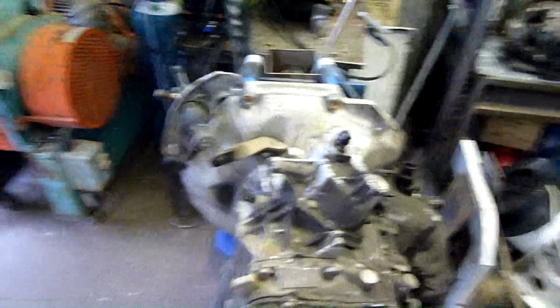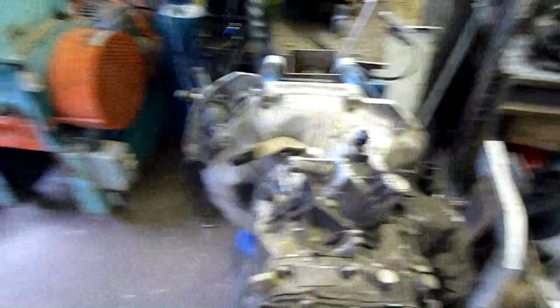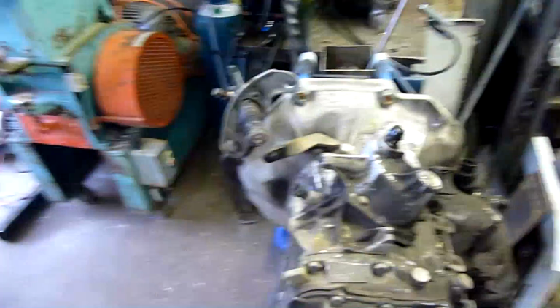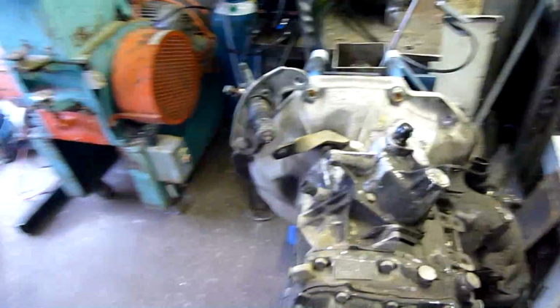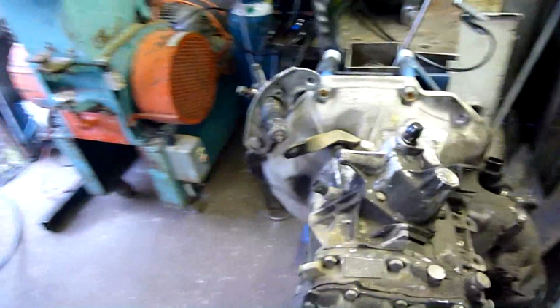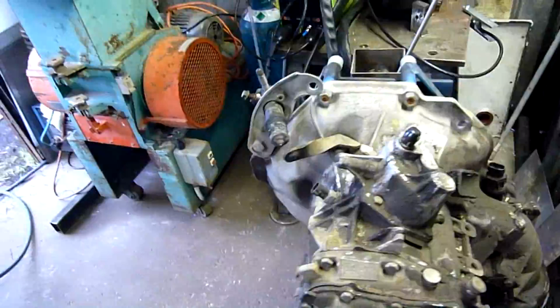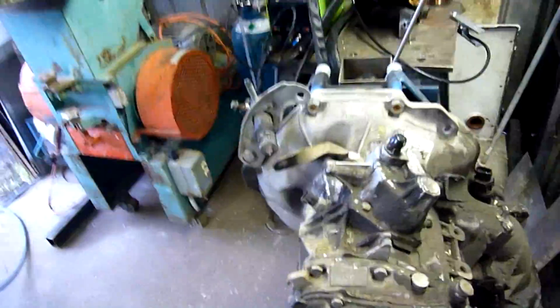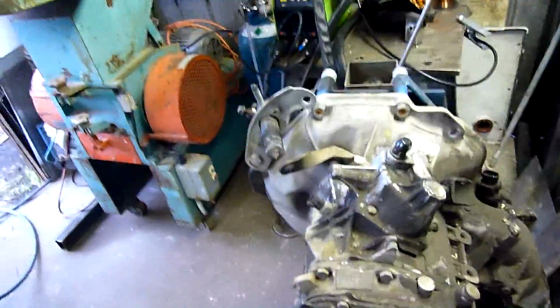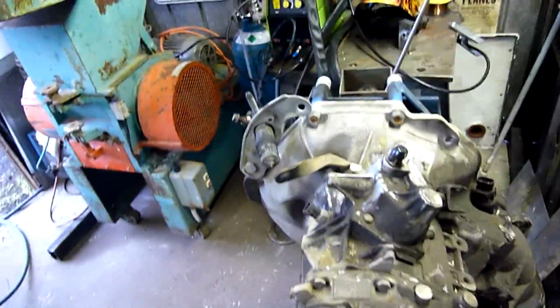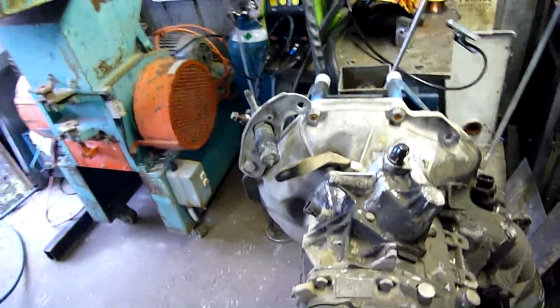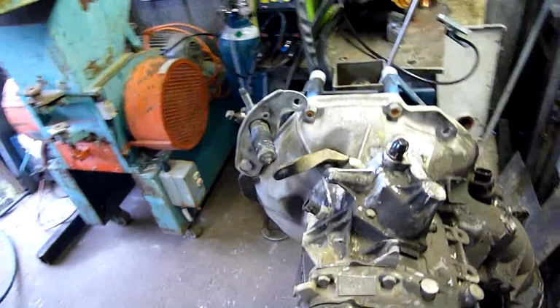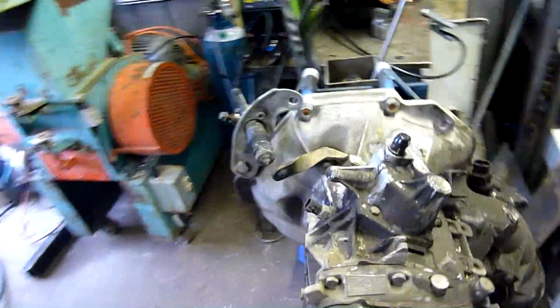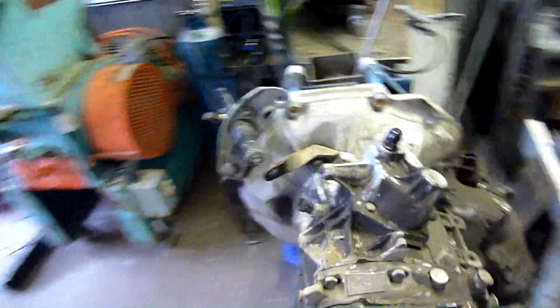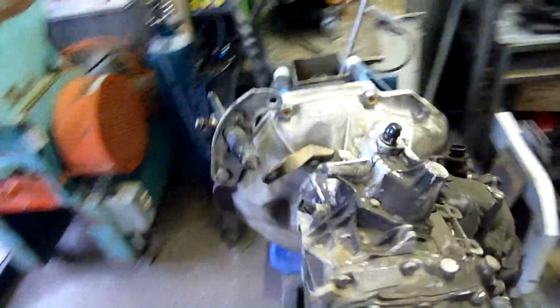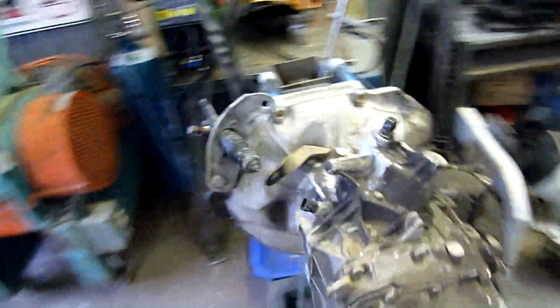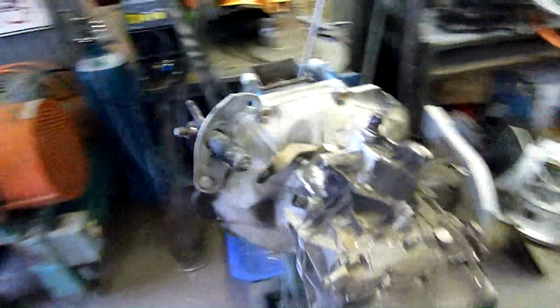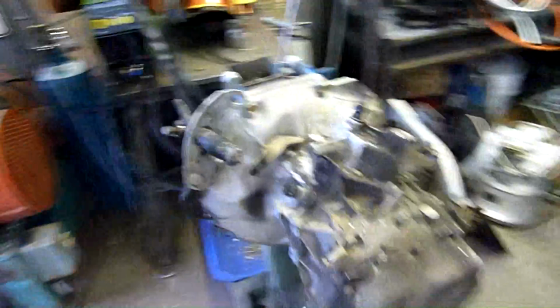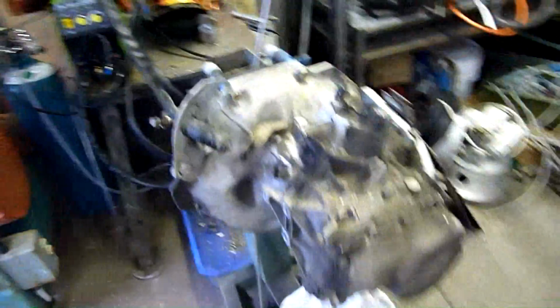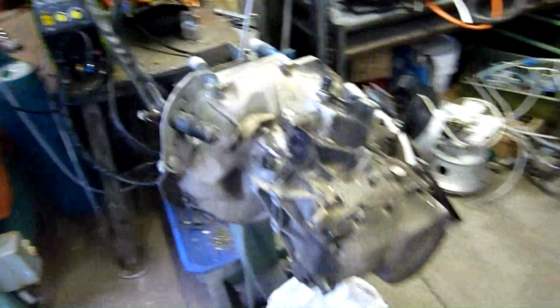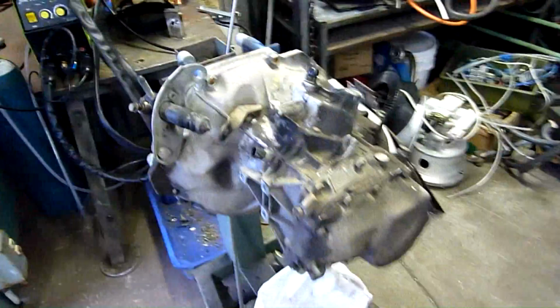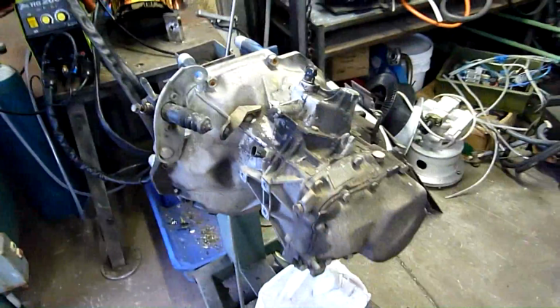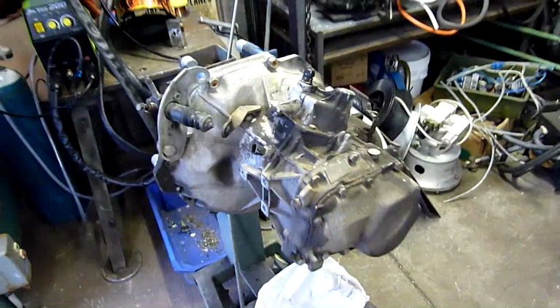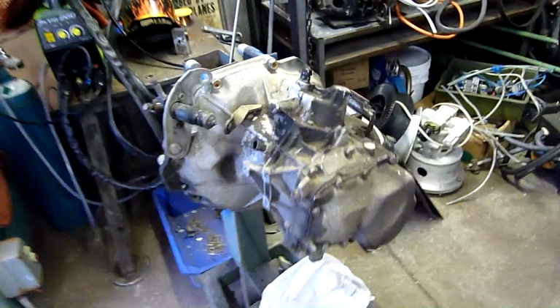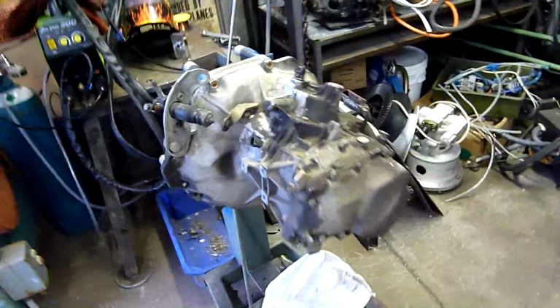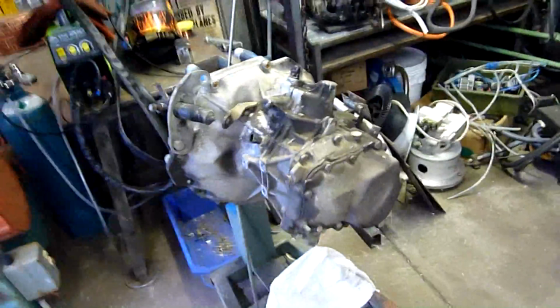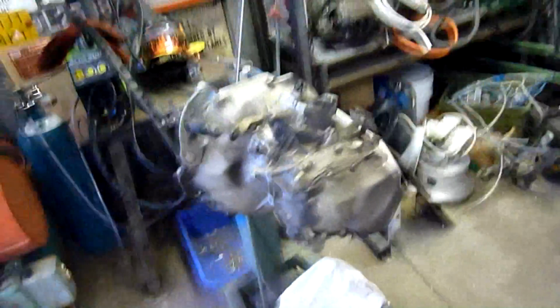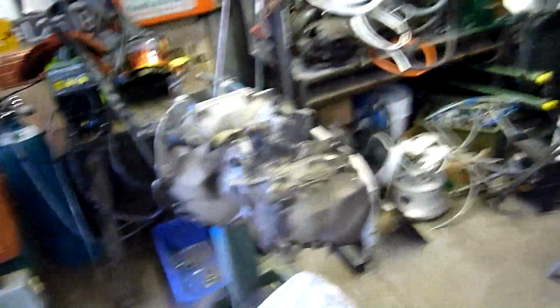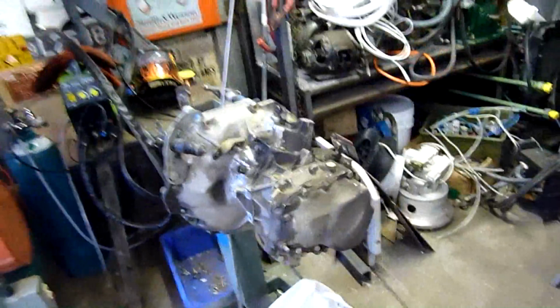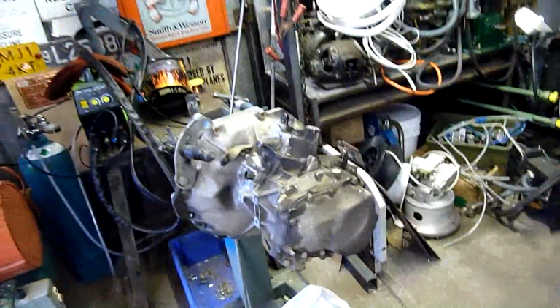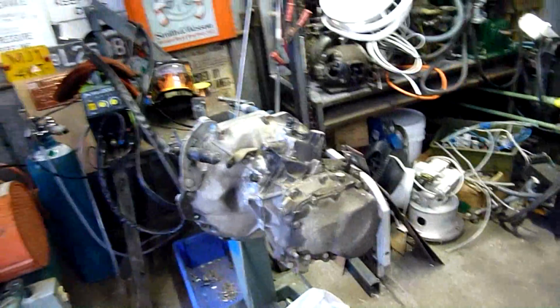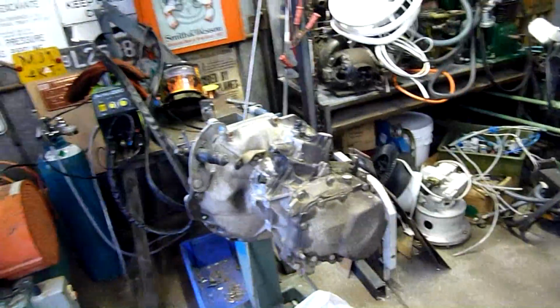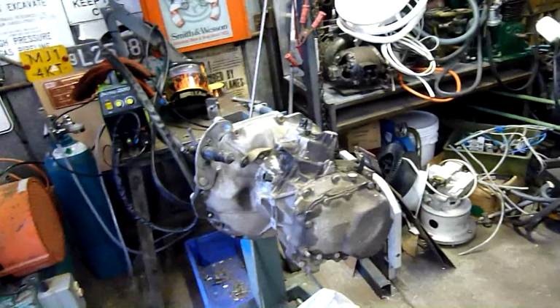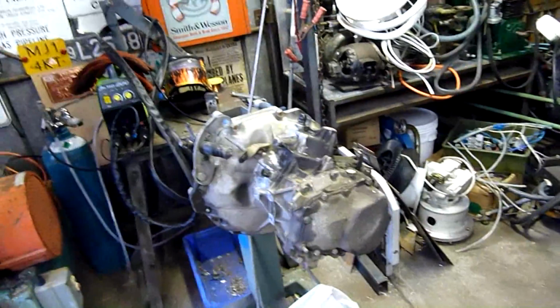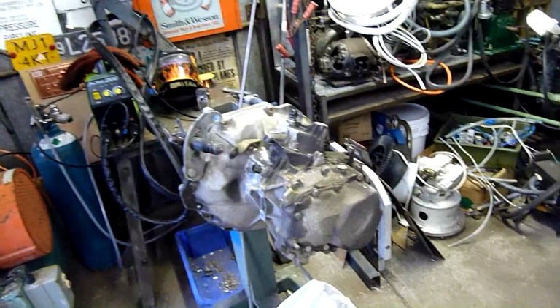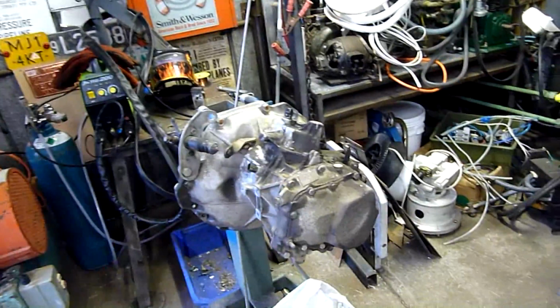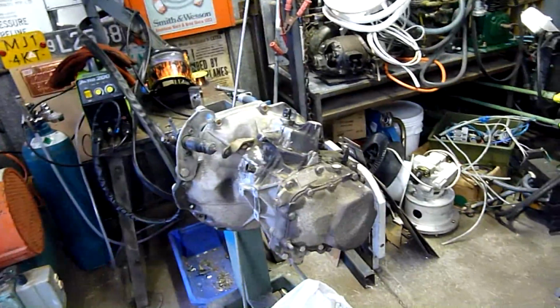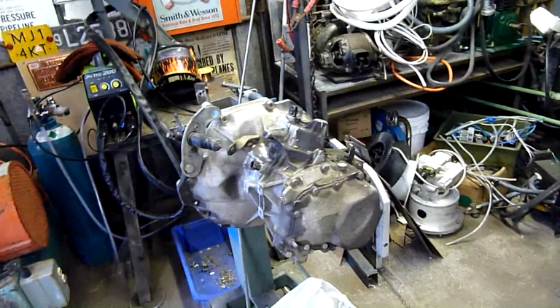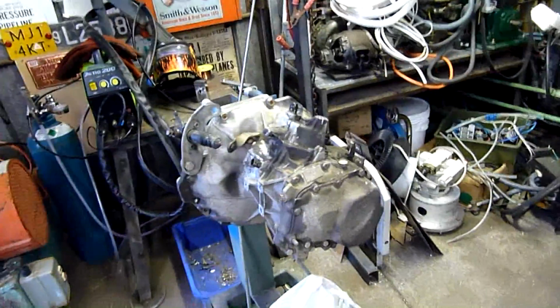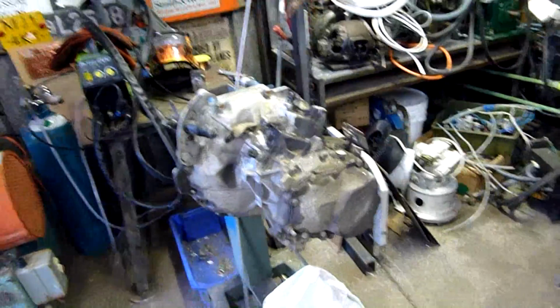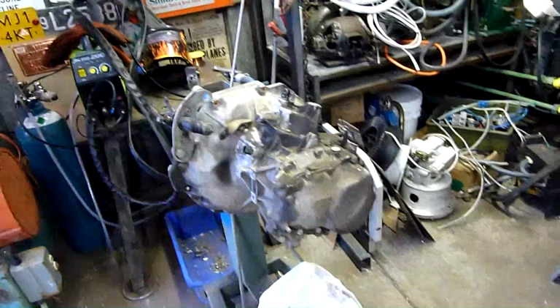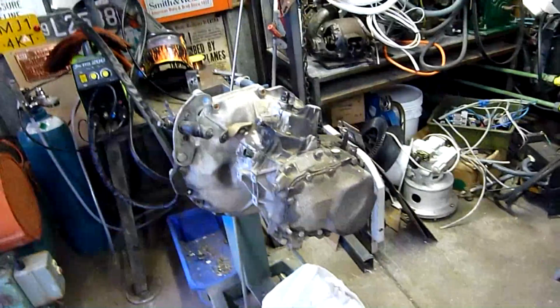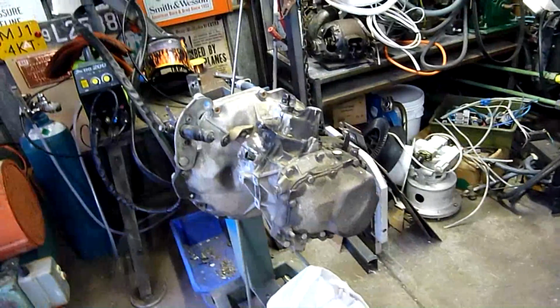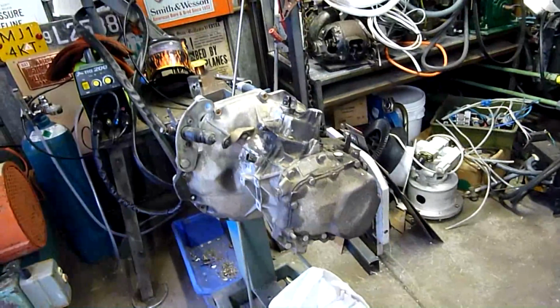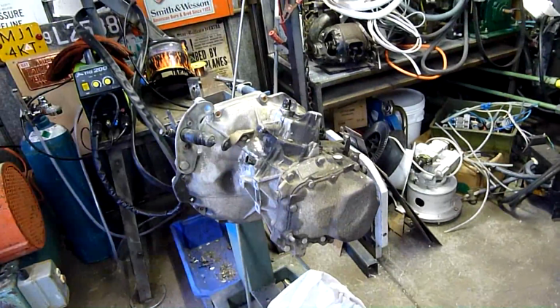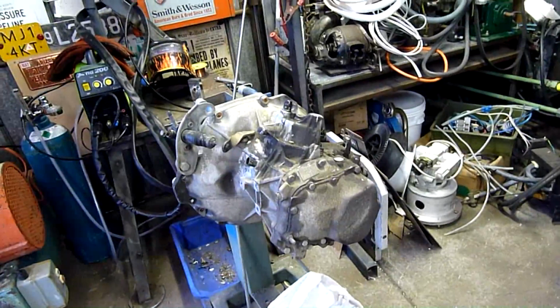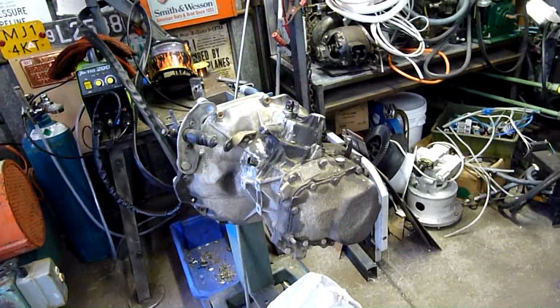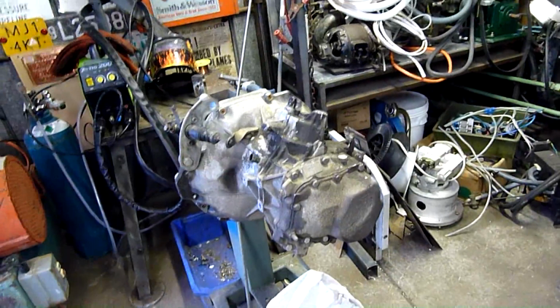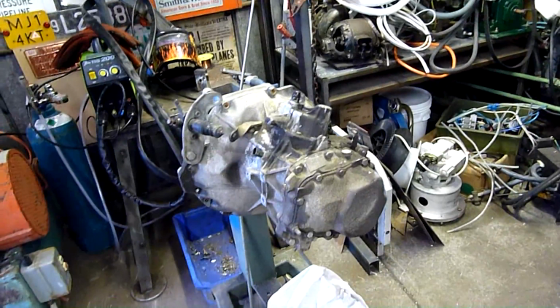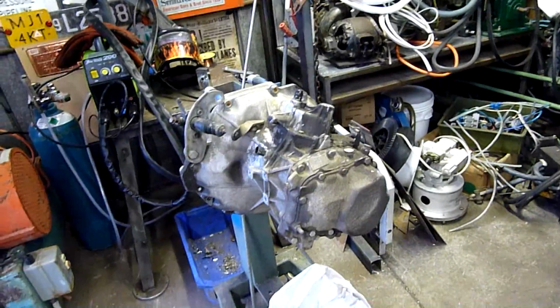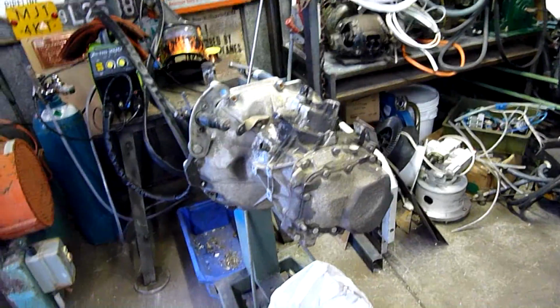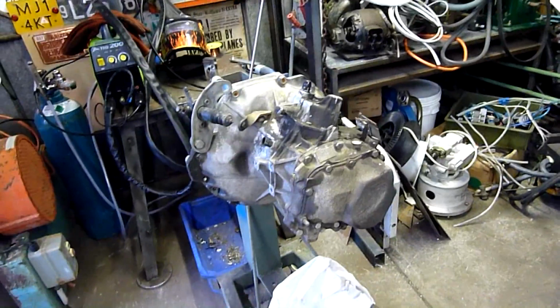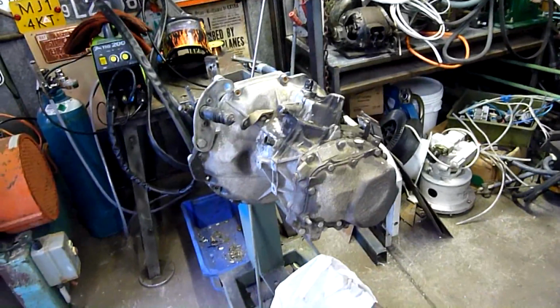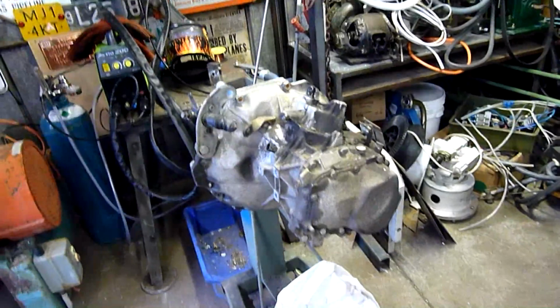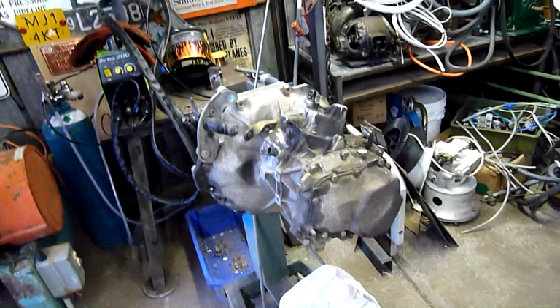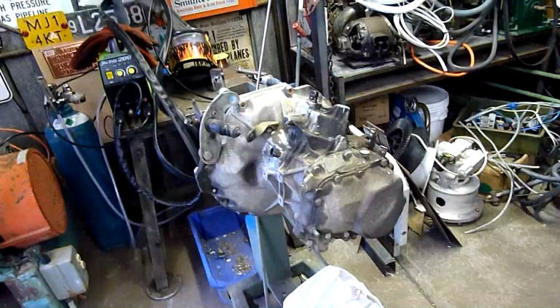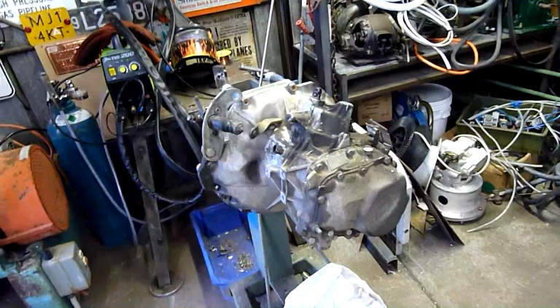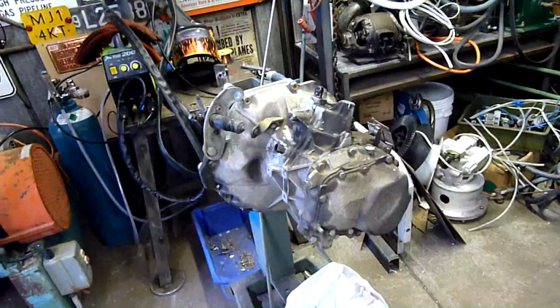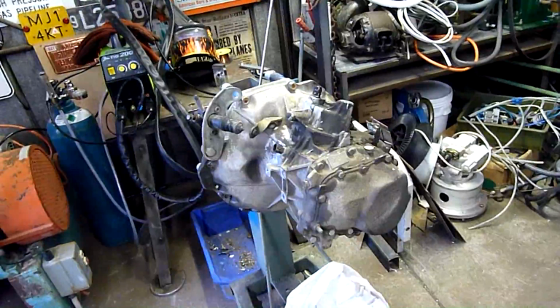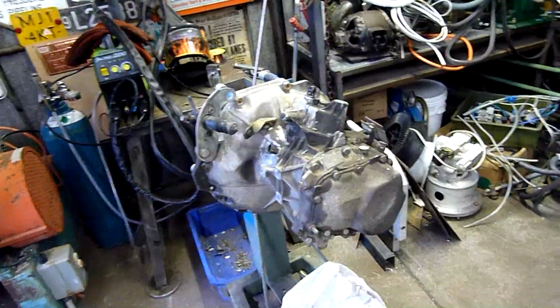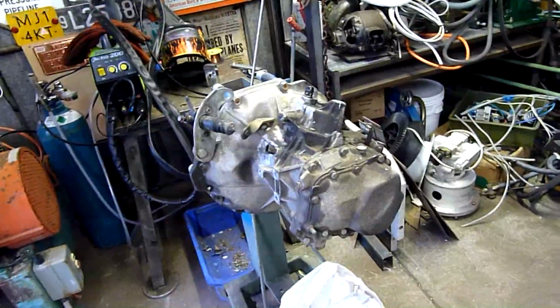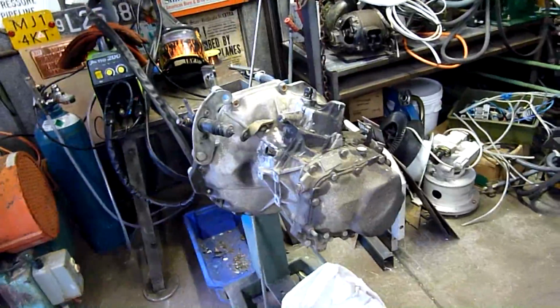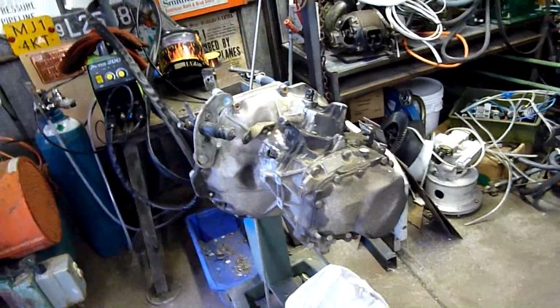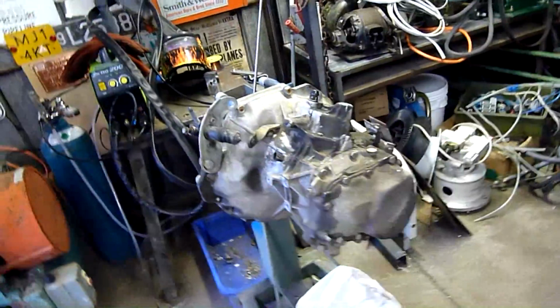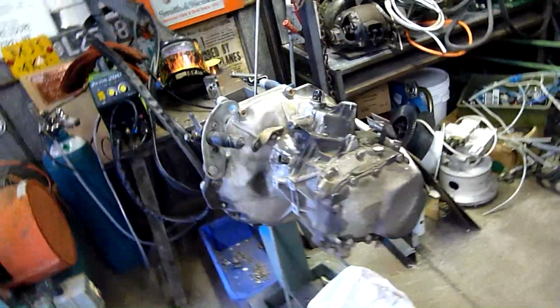Either way, let's open it up and have a look. I'm not an expert on these so don't take it all for granted. Enjoy the show.